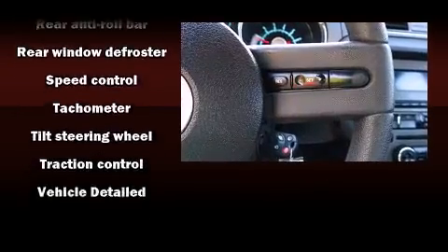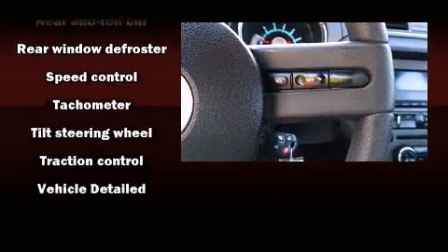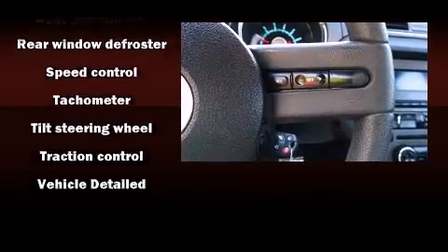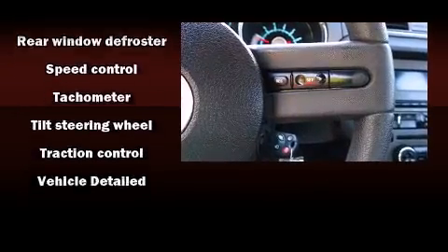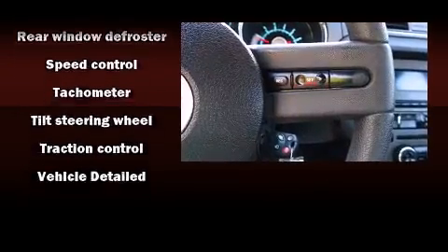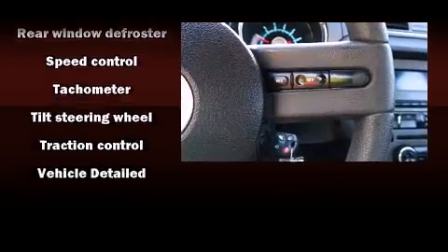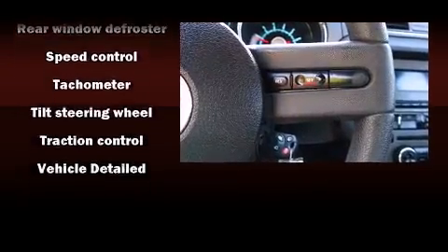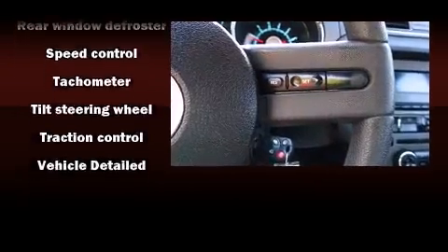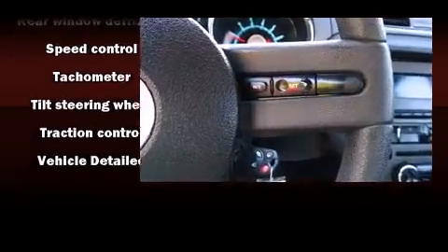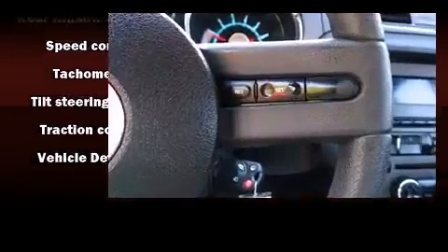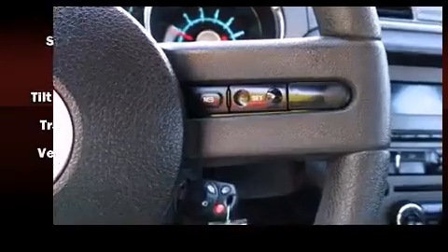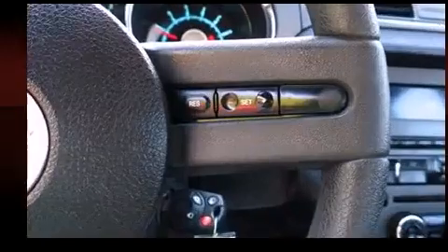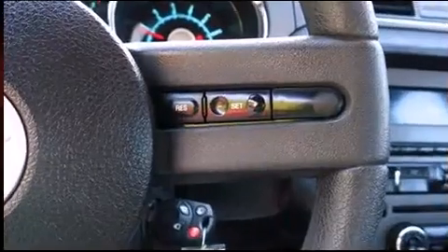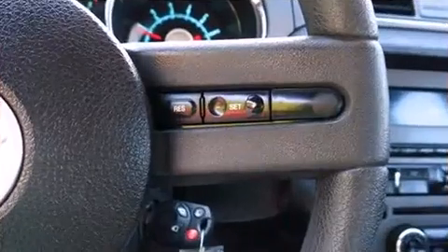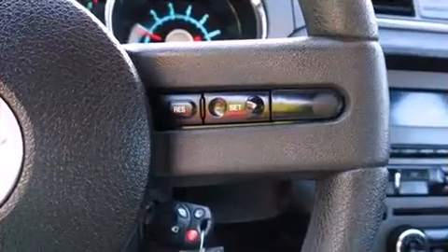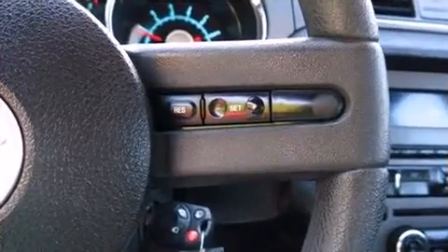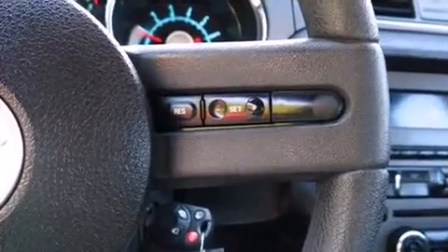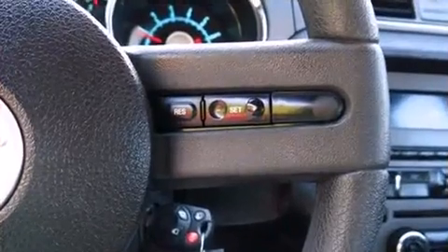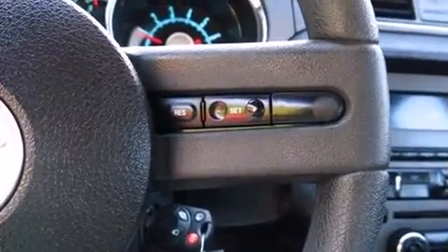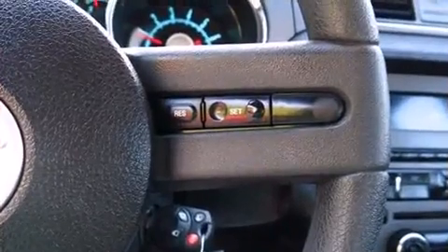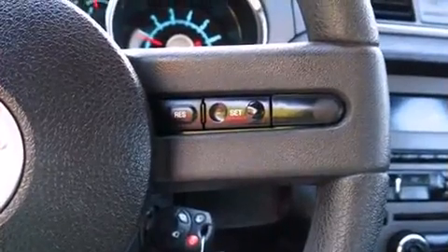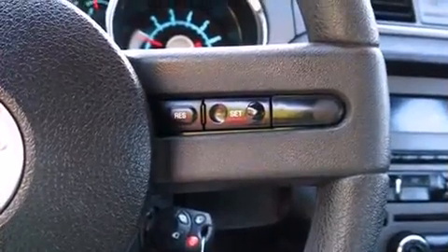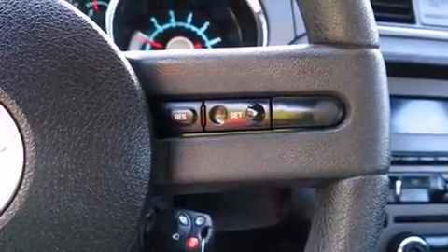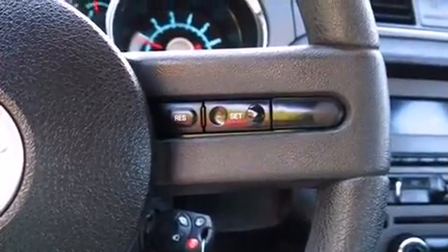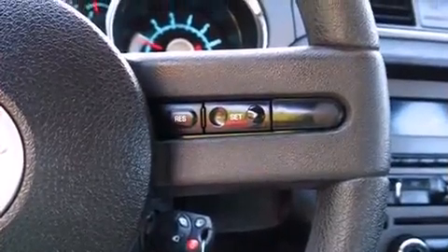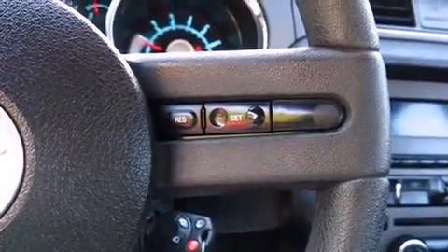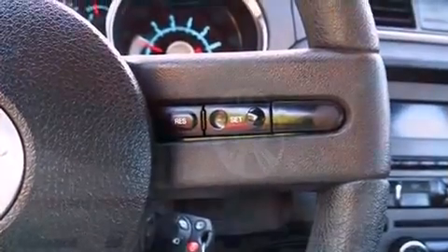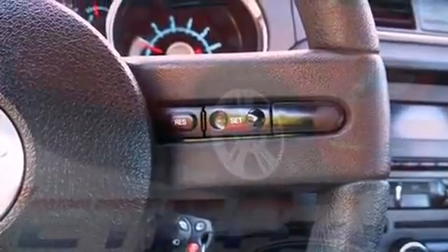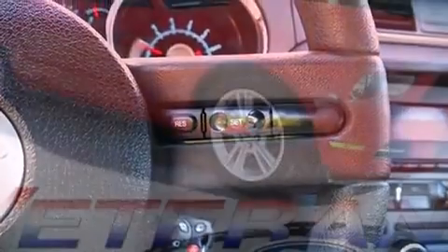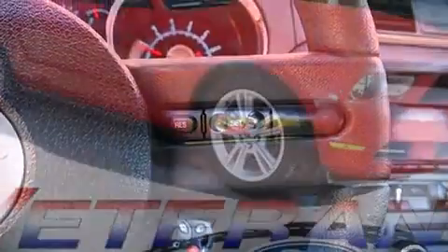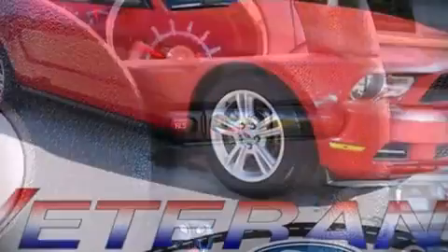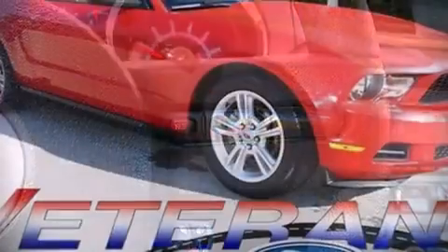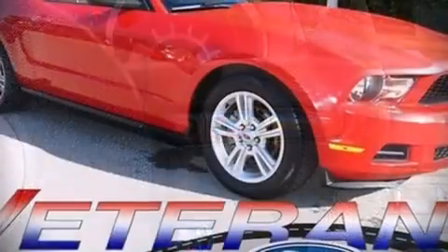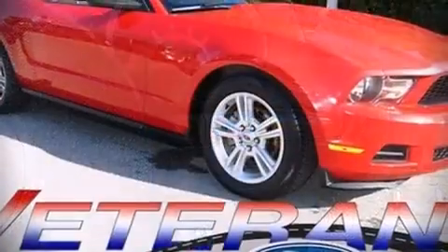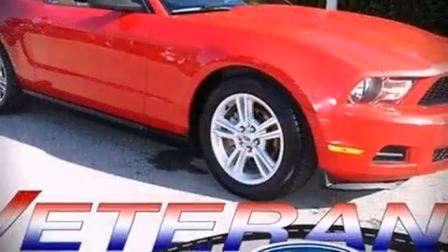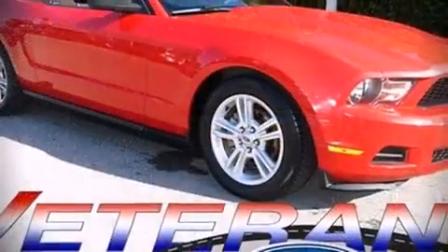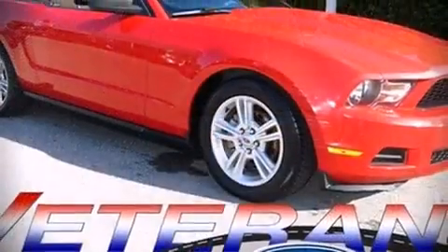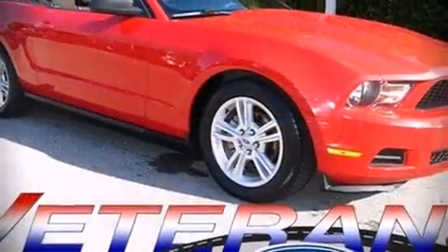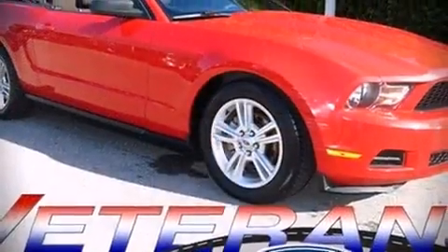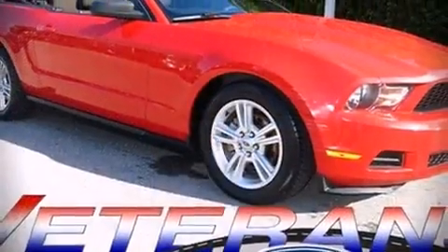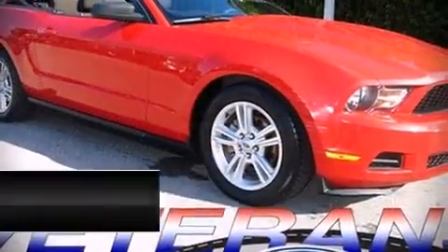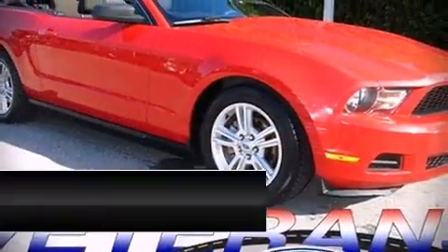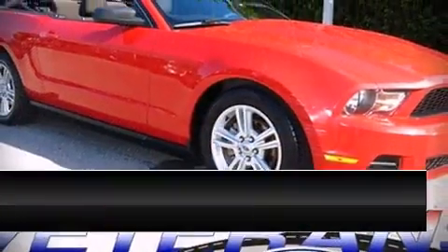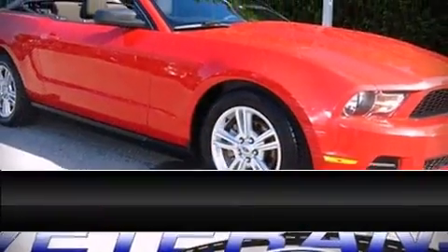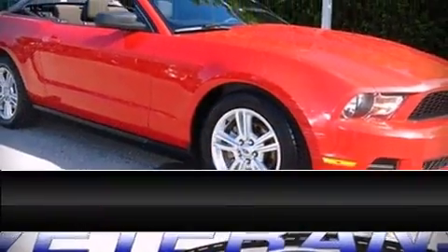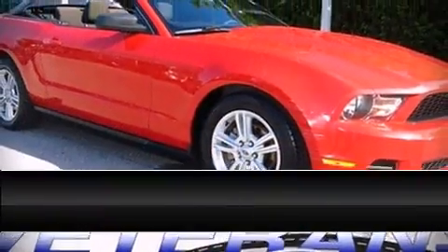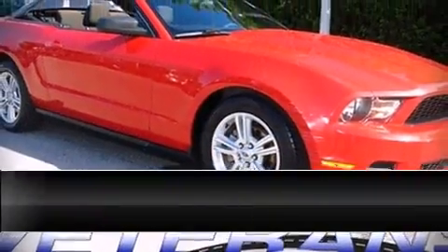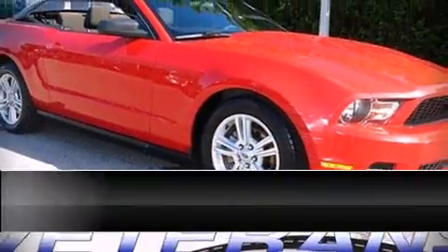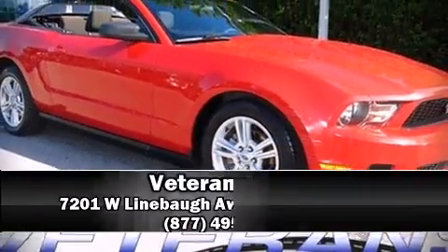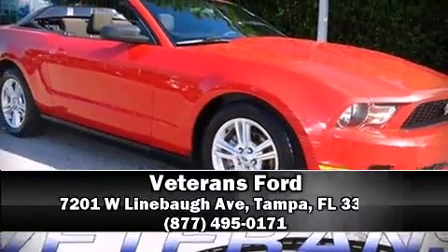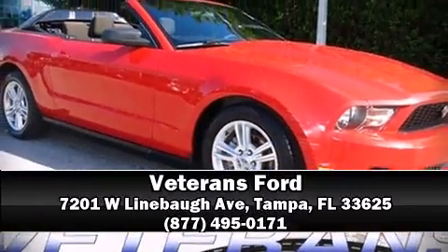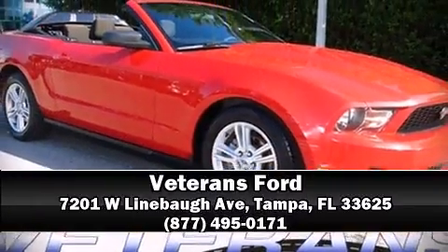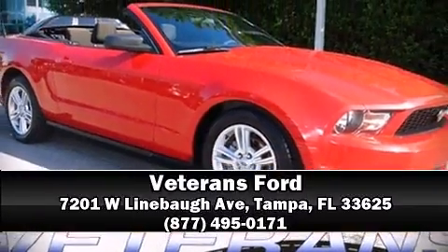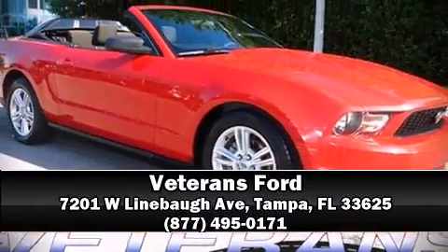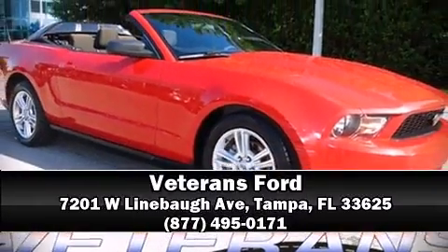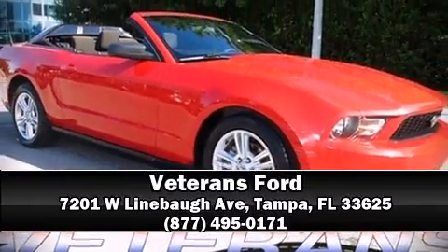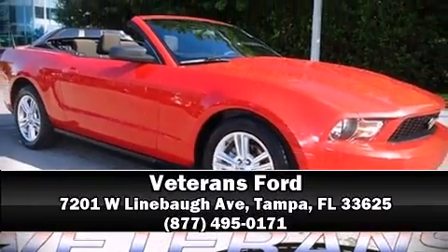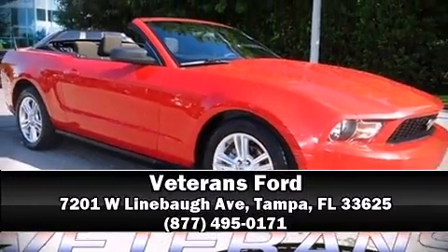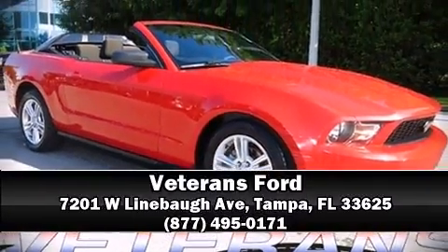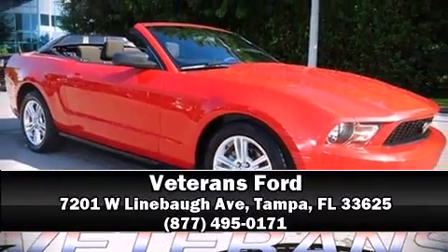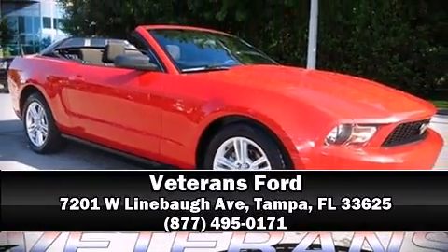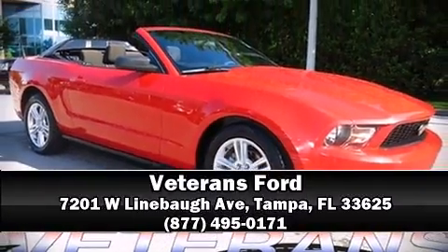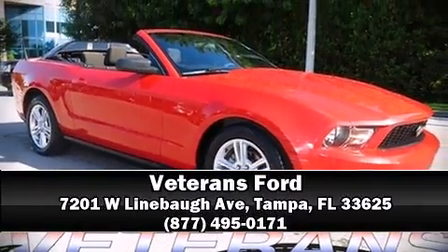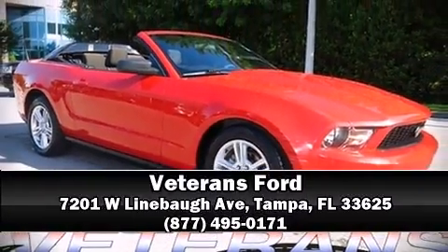A Carfax history report provides you peace of mind by detailing information related to past owners and service records. We'd also be happy to help you arrange financing for your vehicle. Come on in and take a test drive.